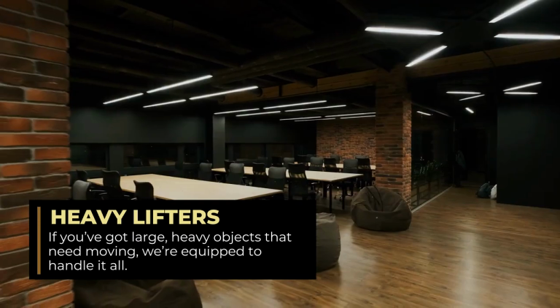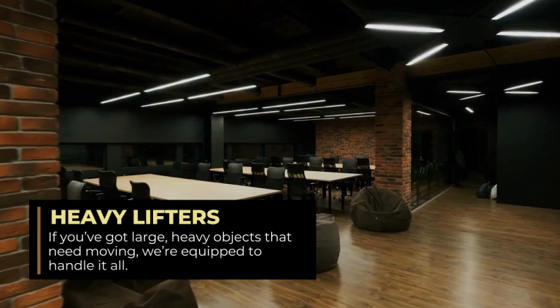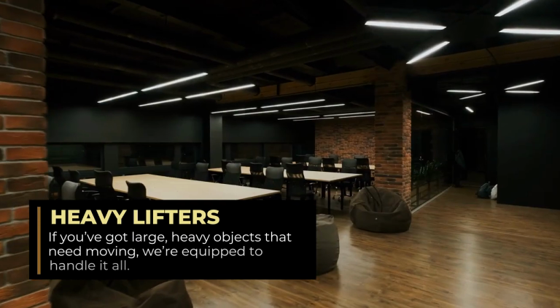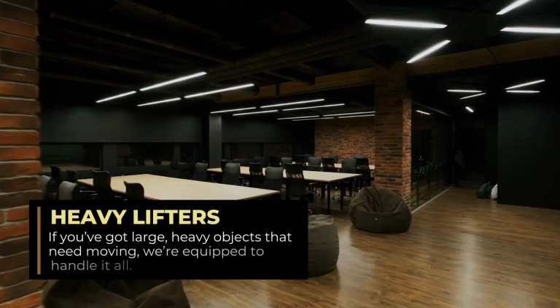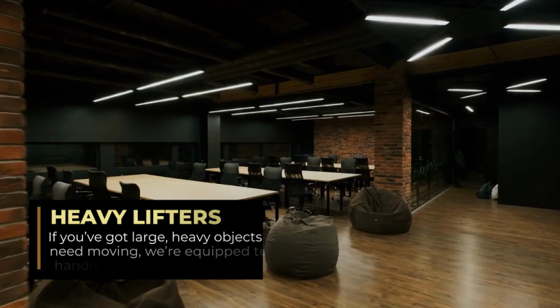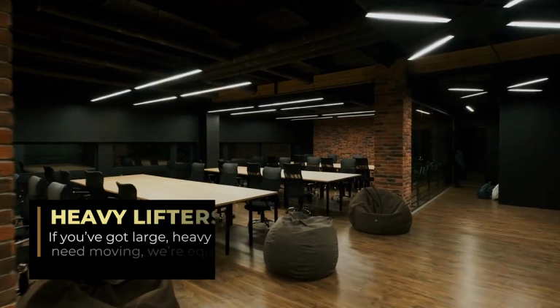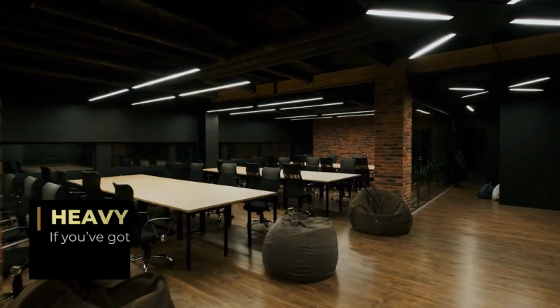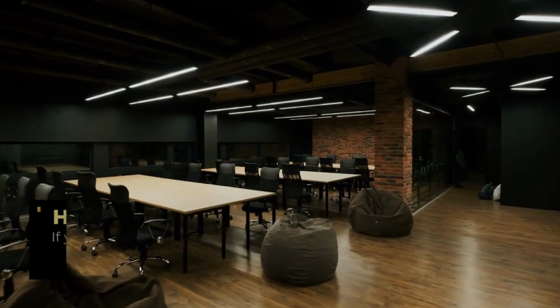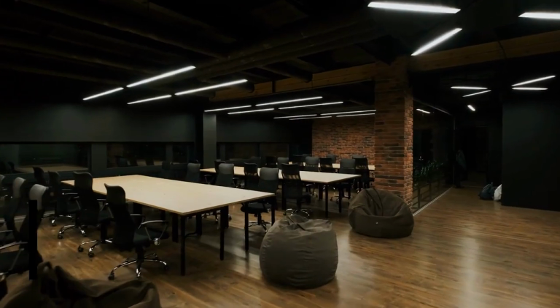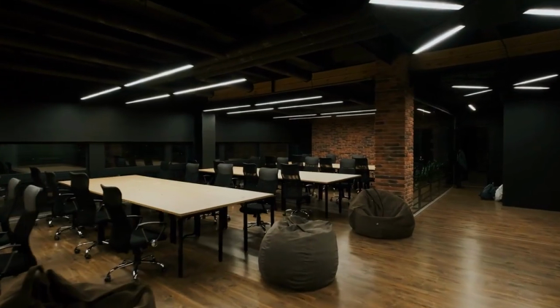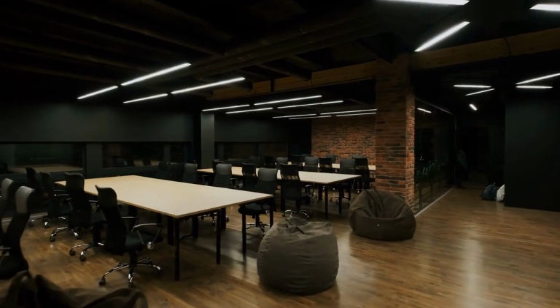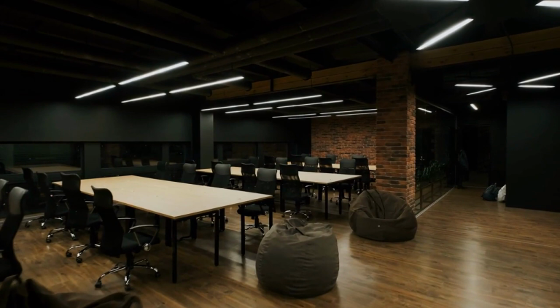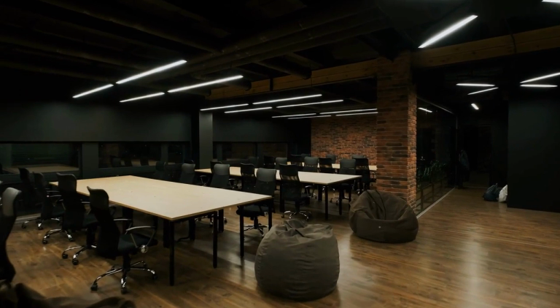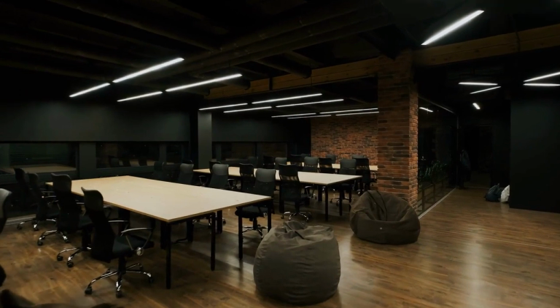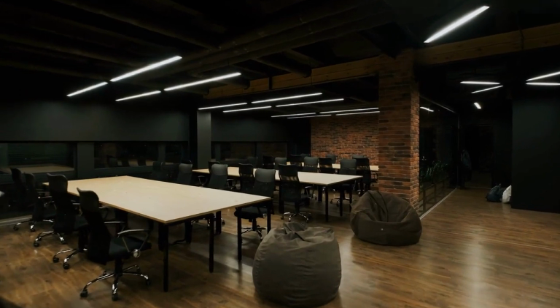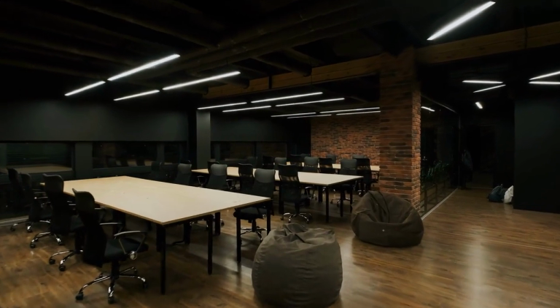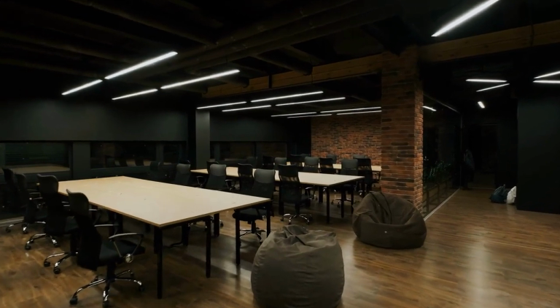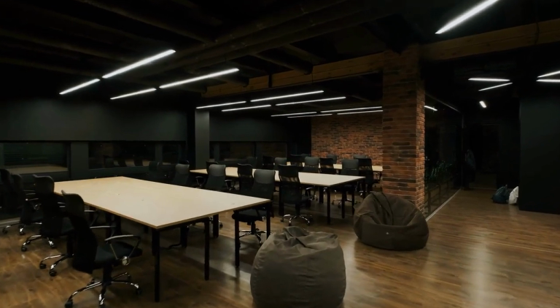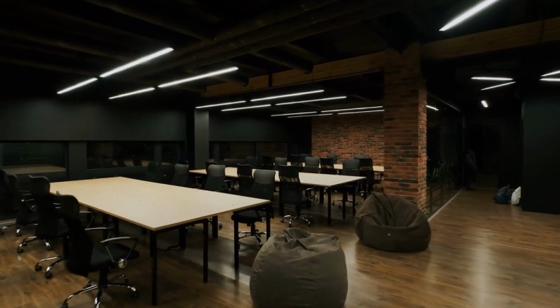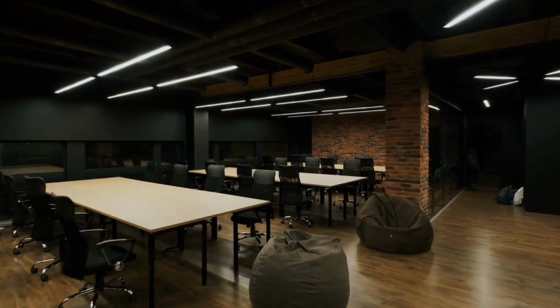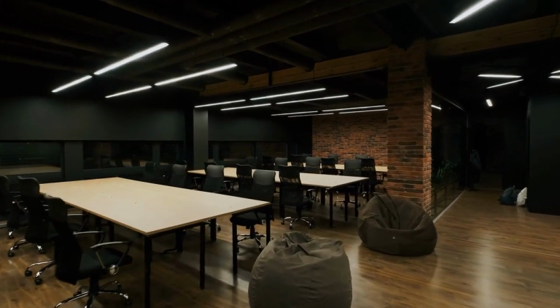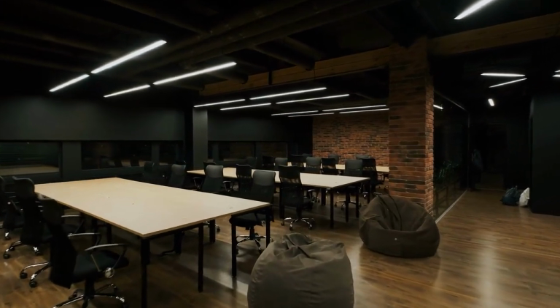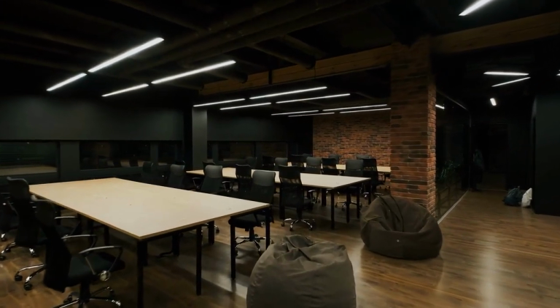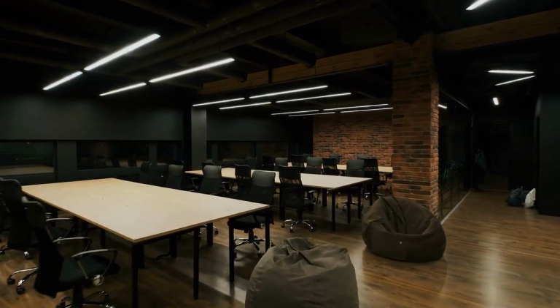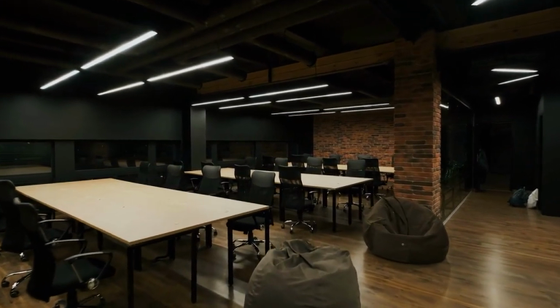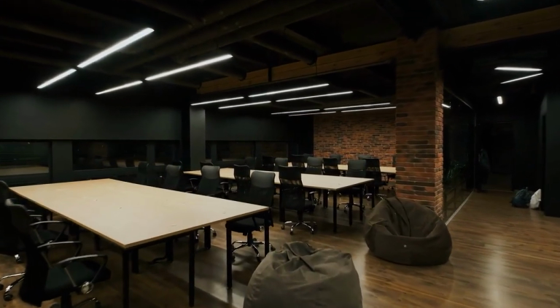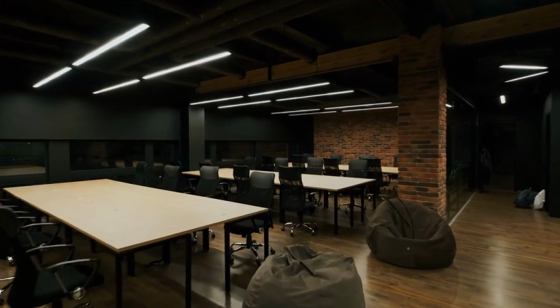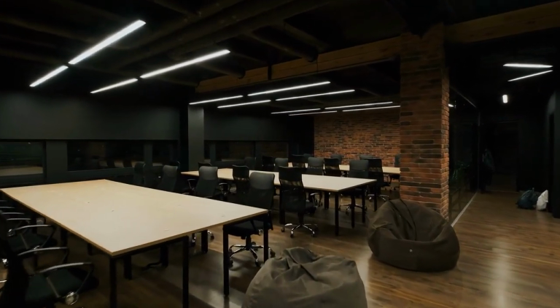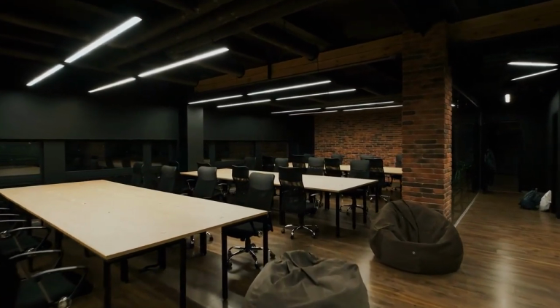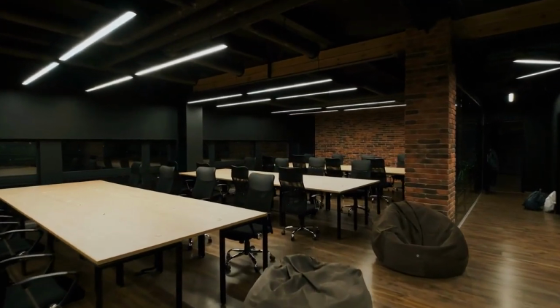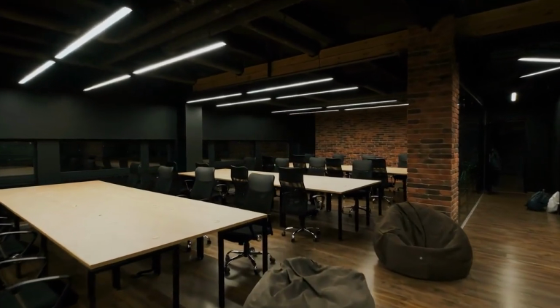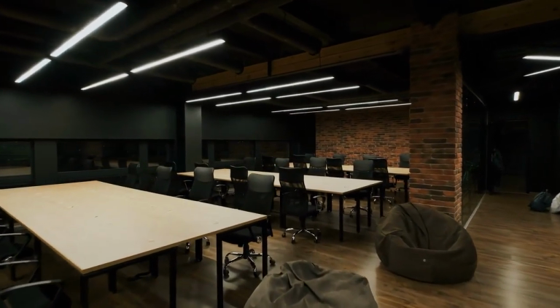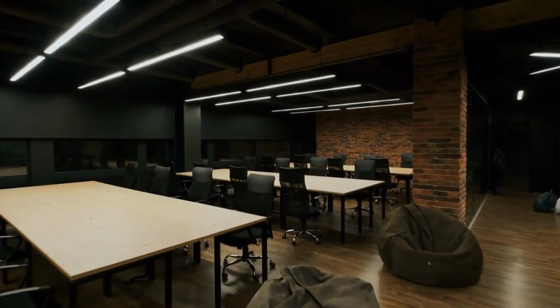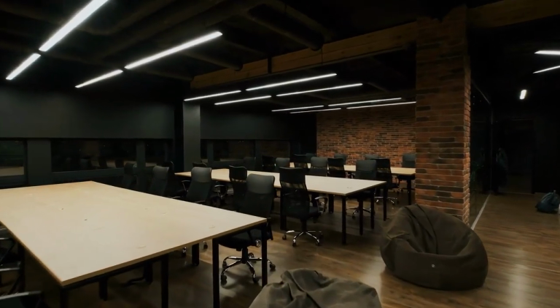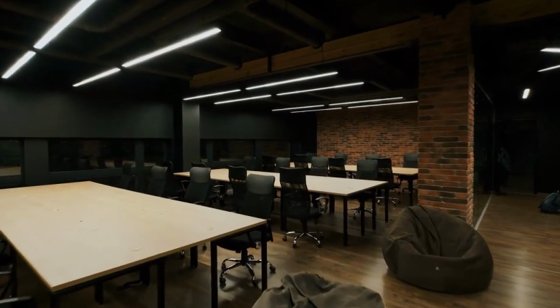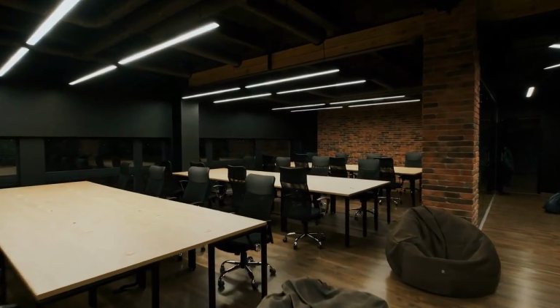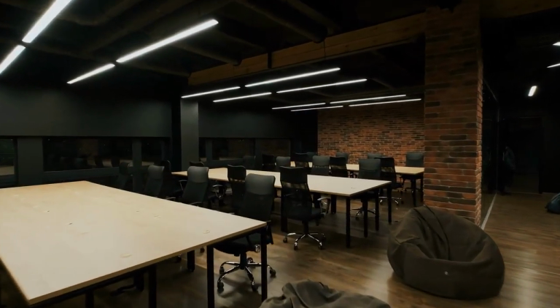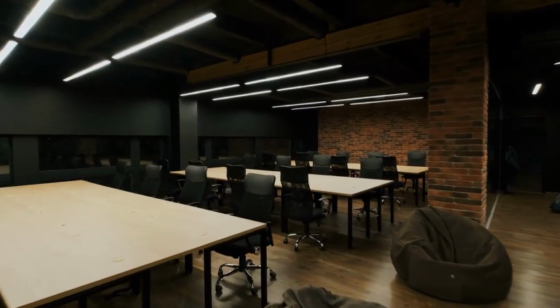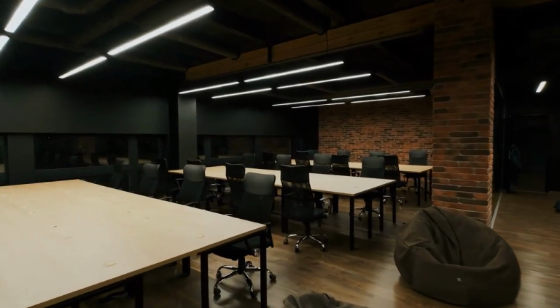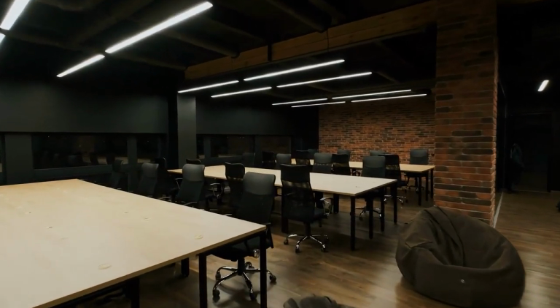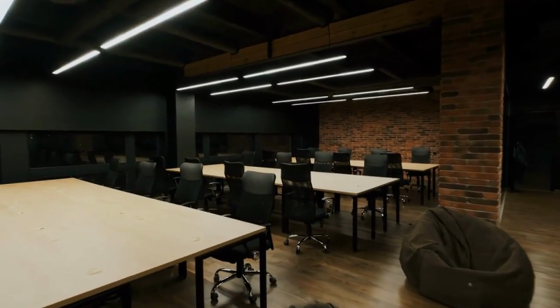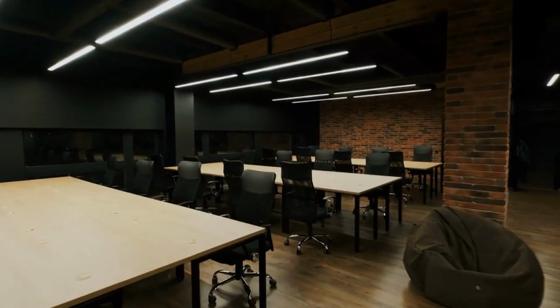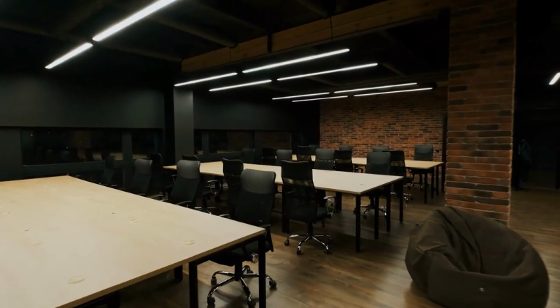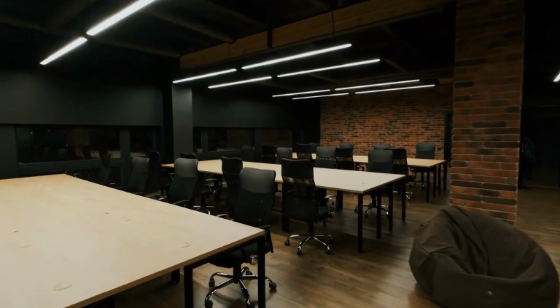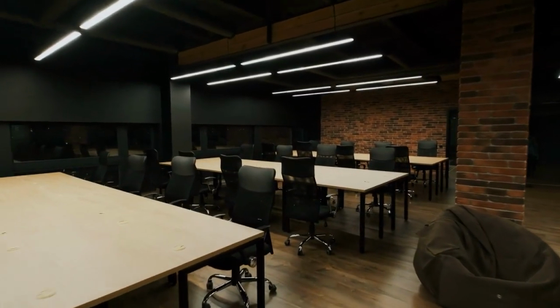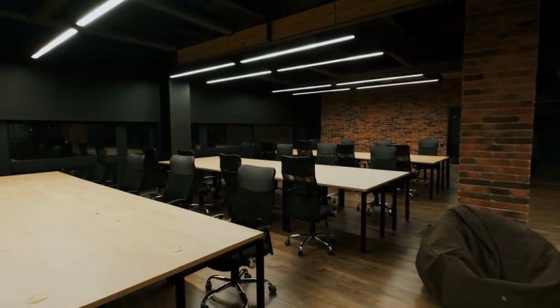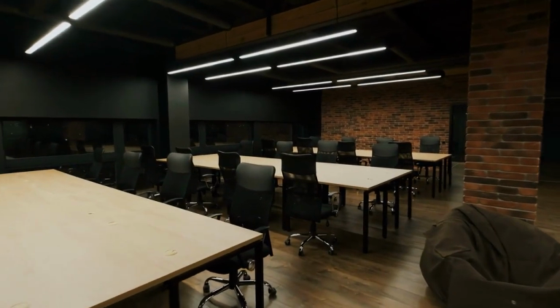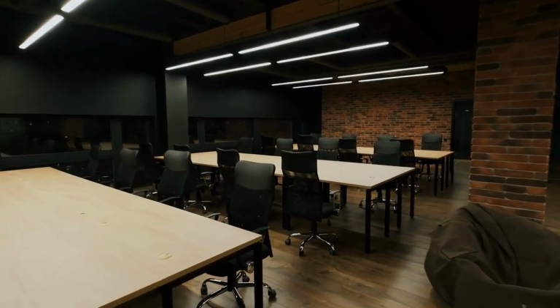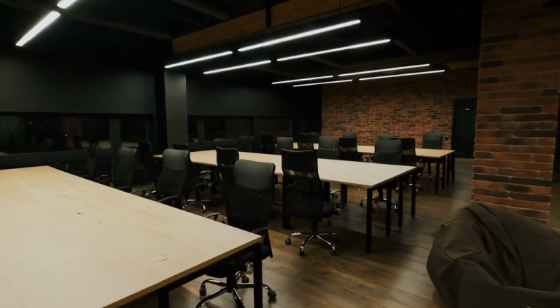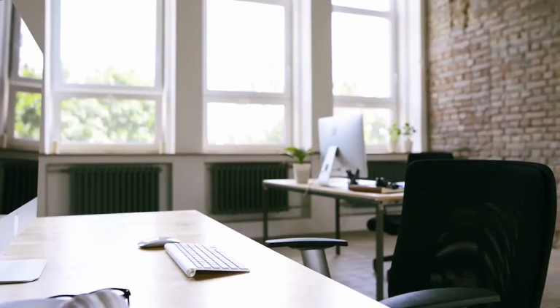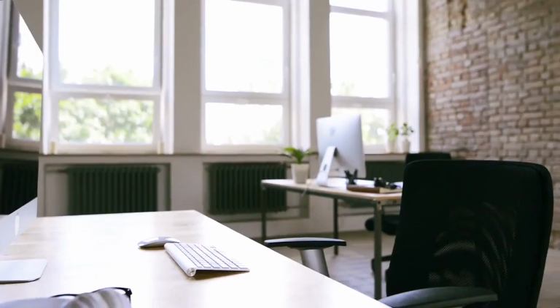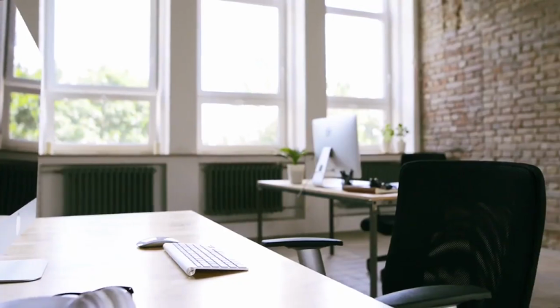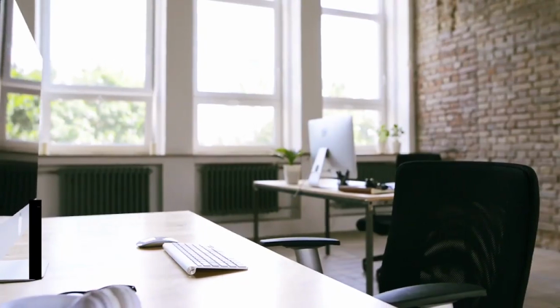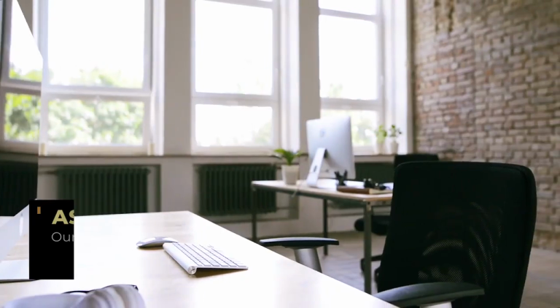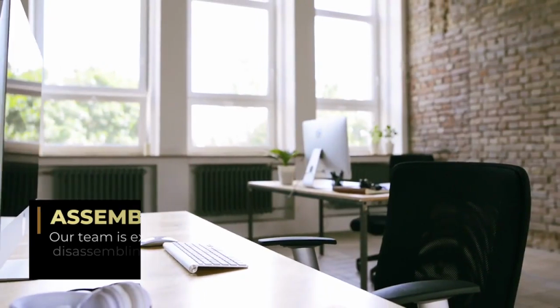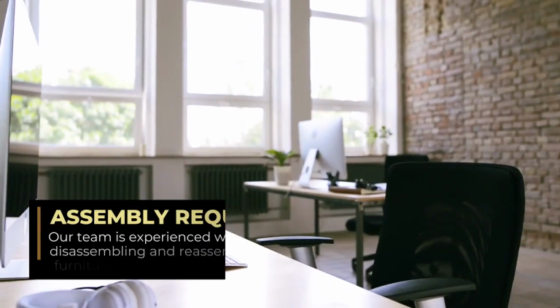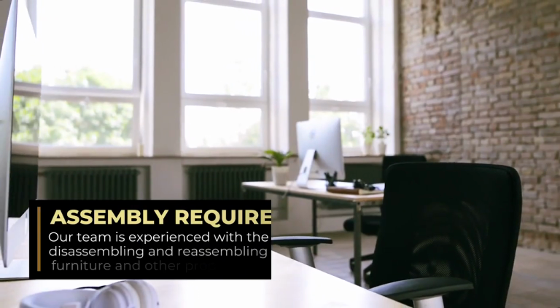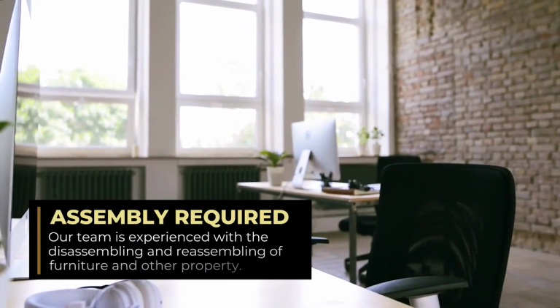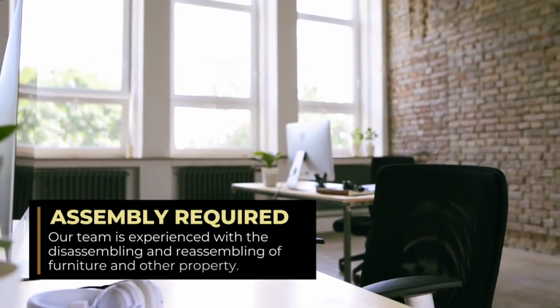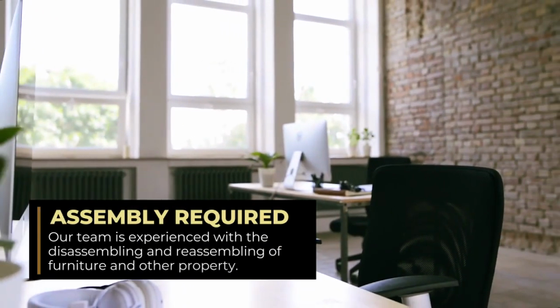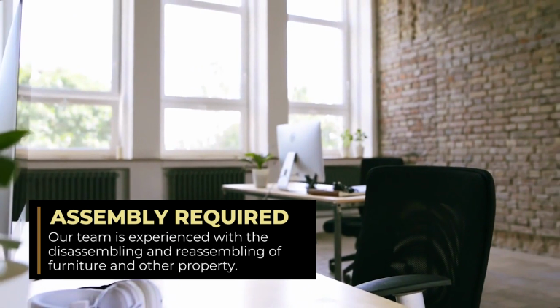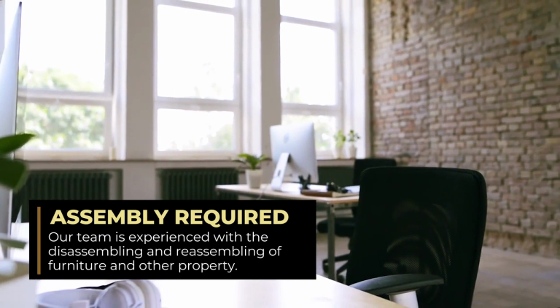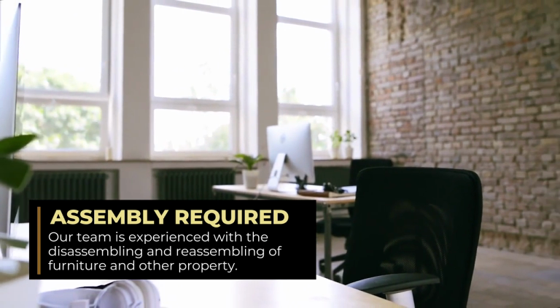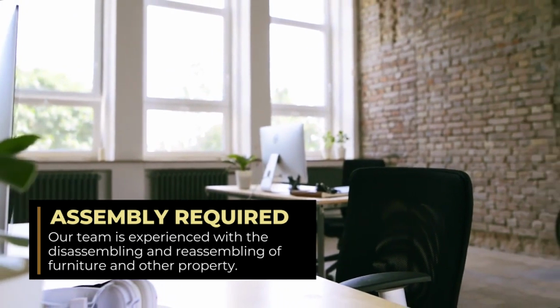We move office spaces. We have a lot of experience in disassembling and then reassembling, whether it's desks, bookcases, or shelving.